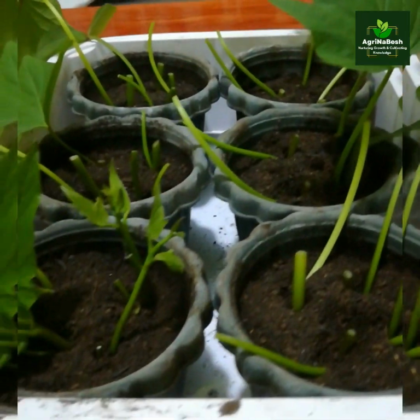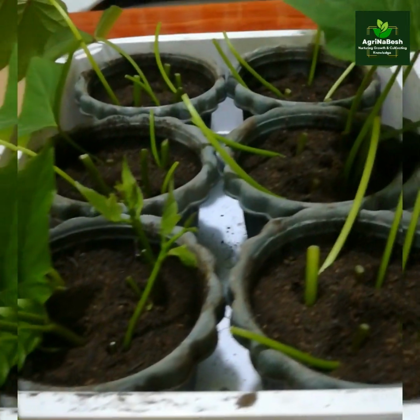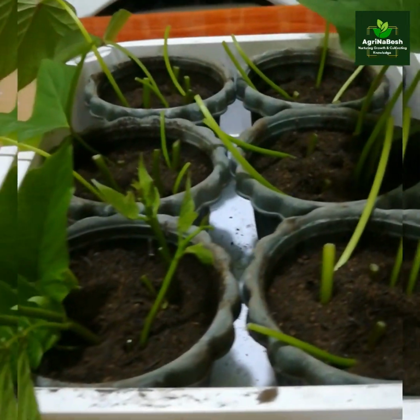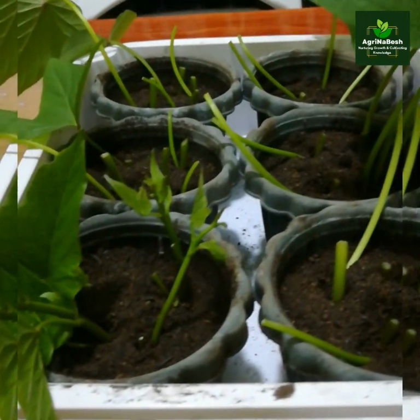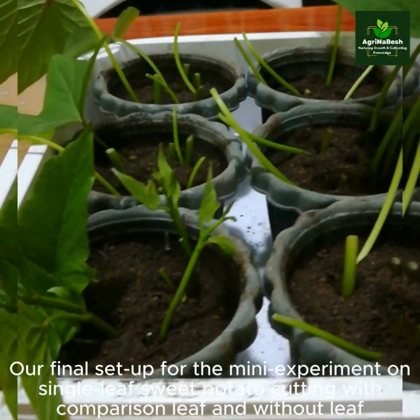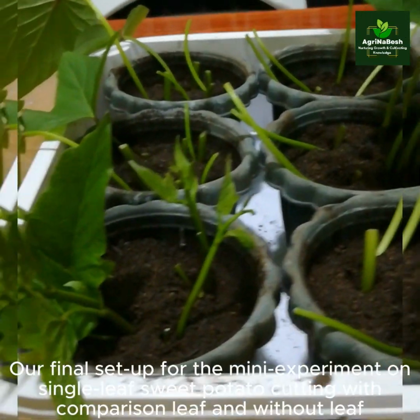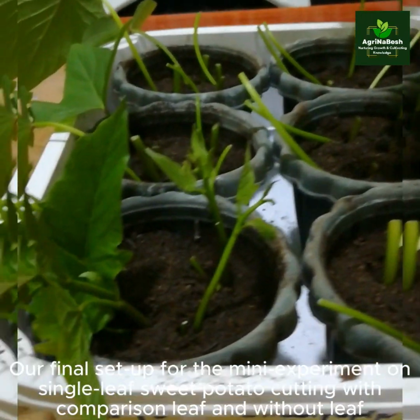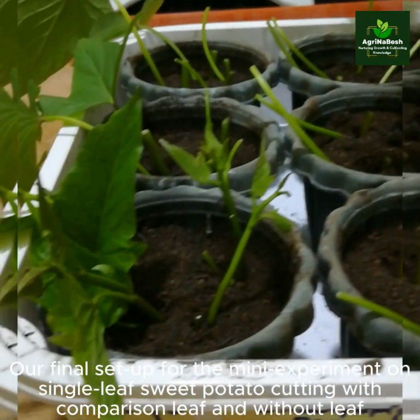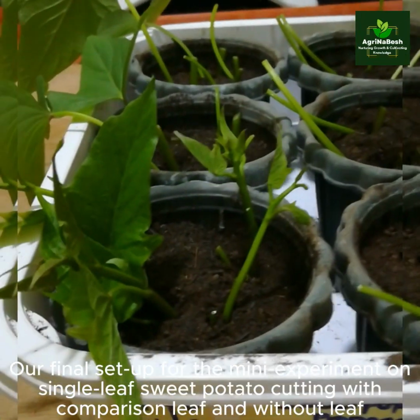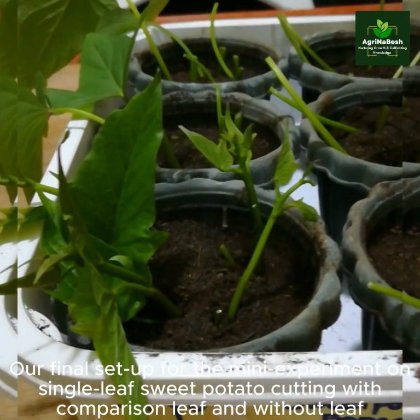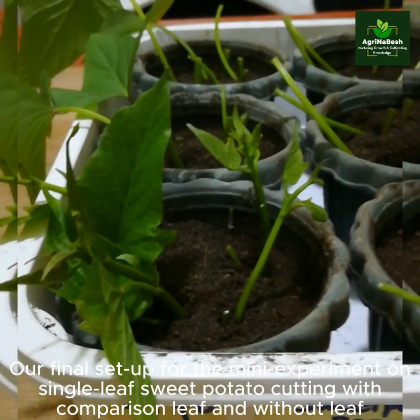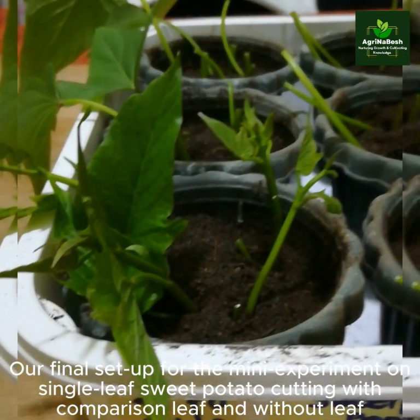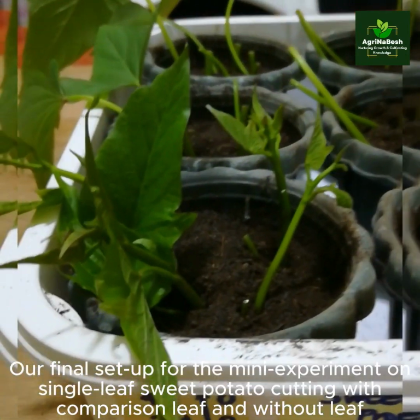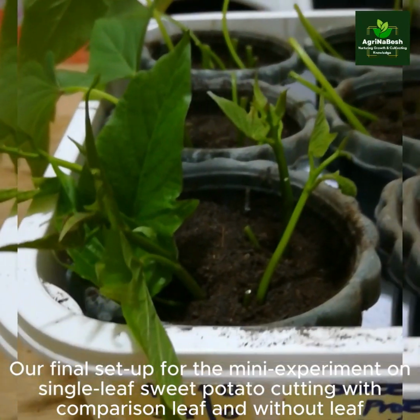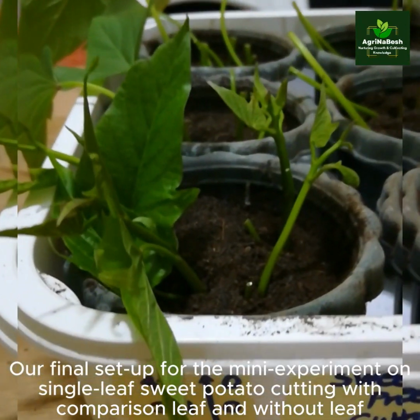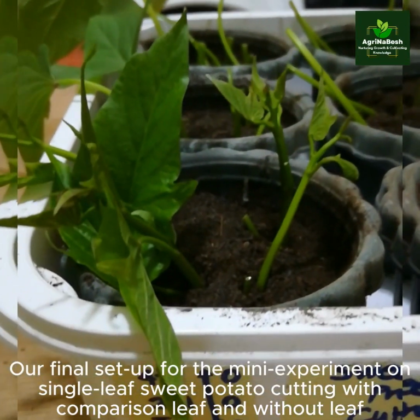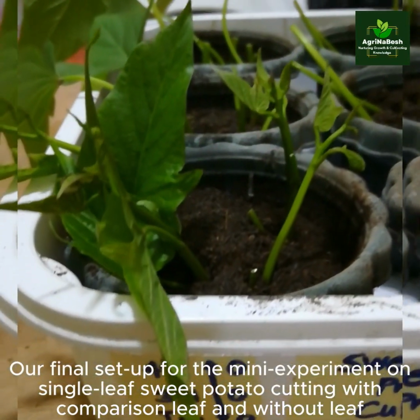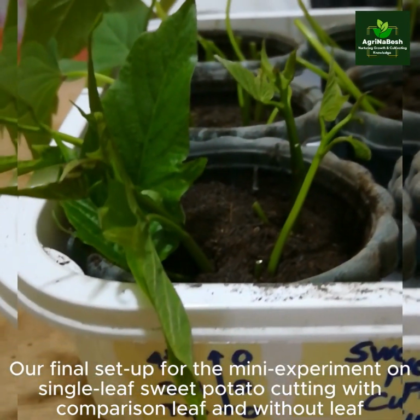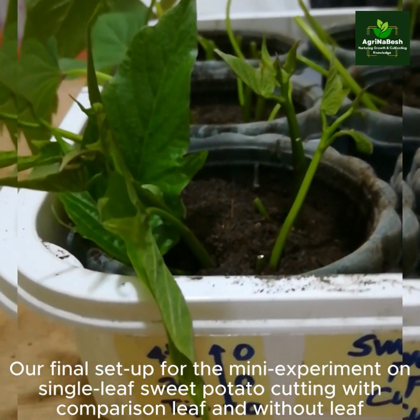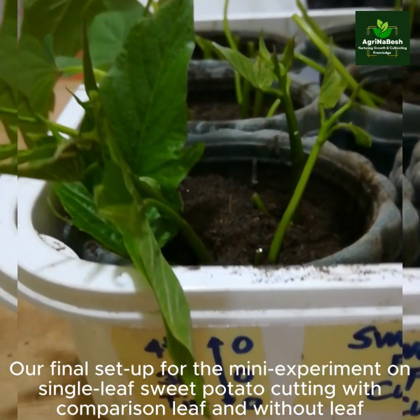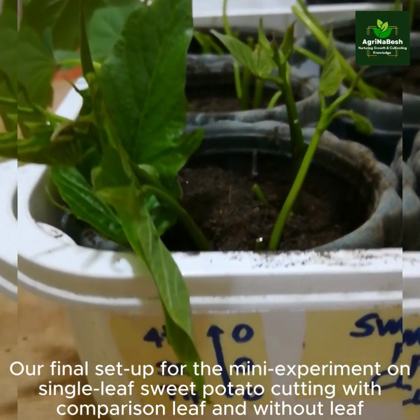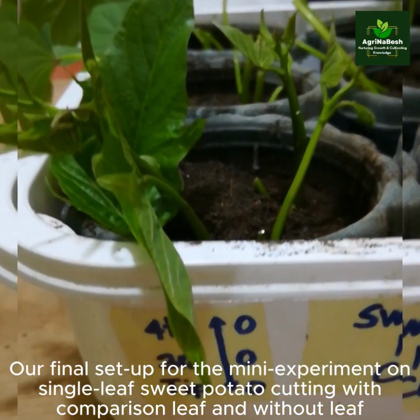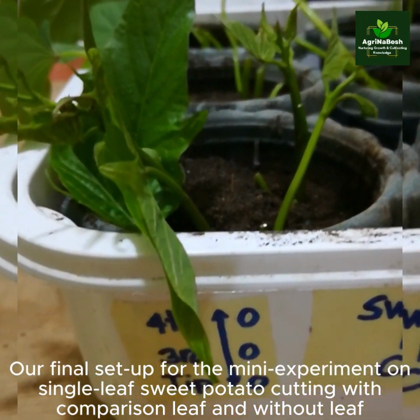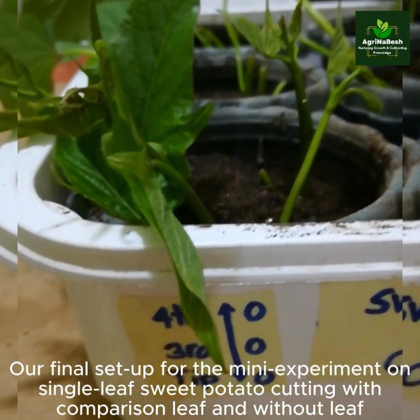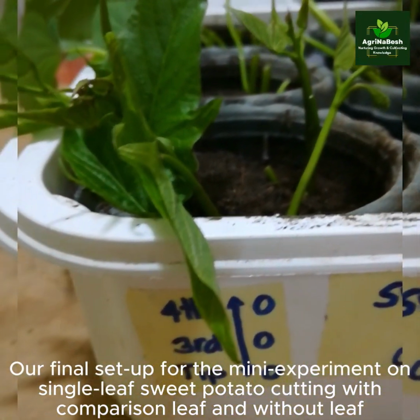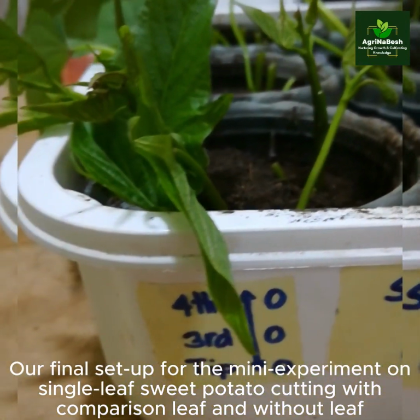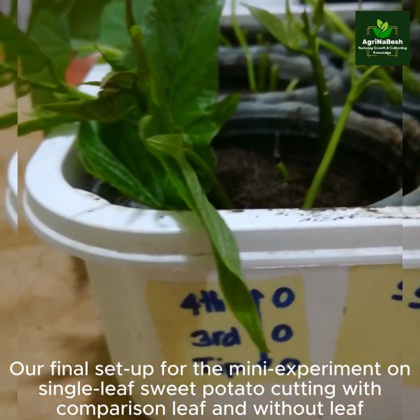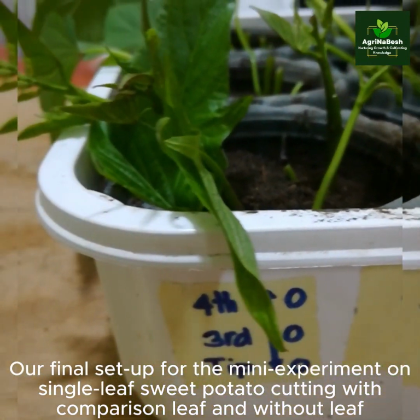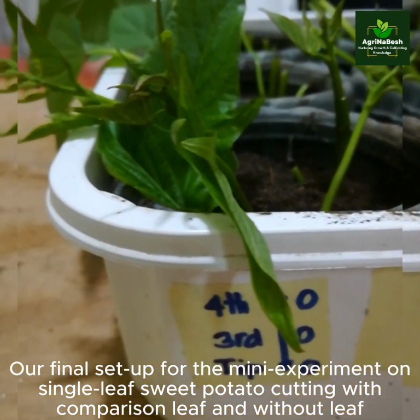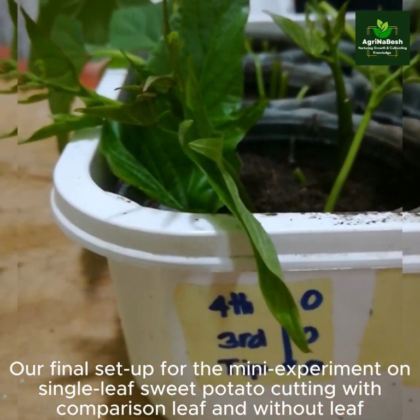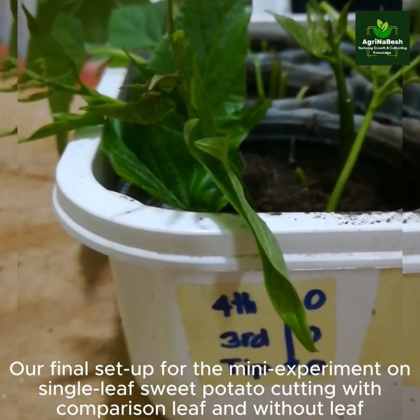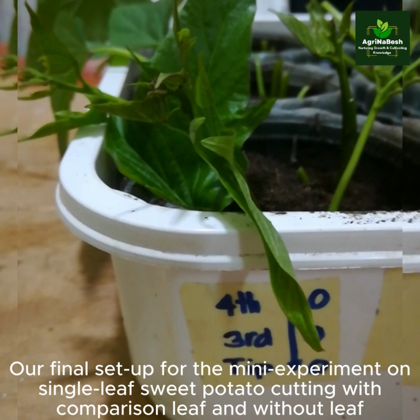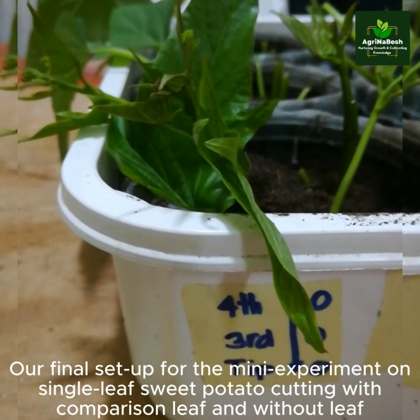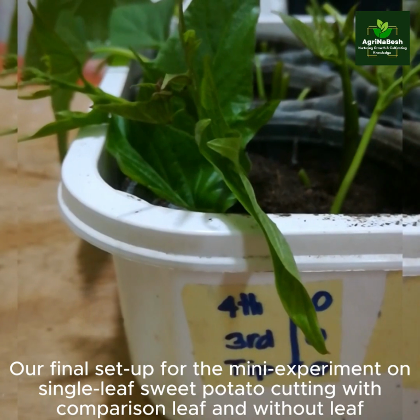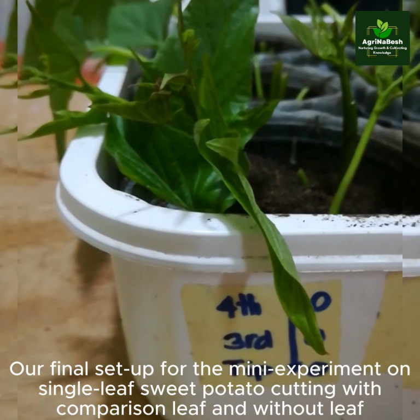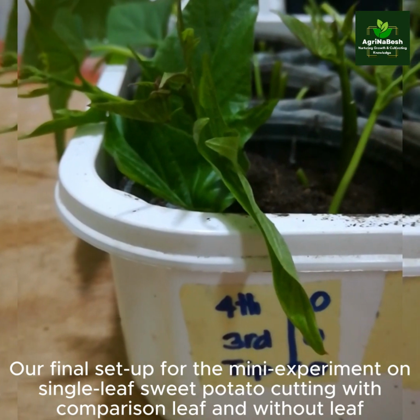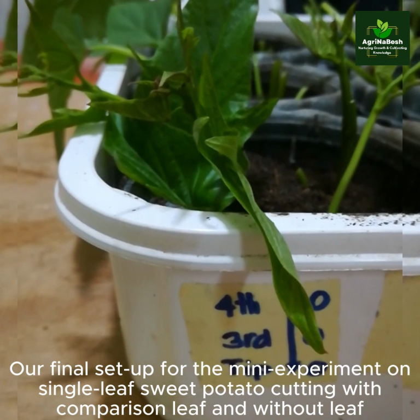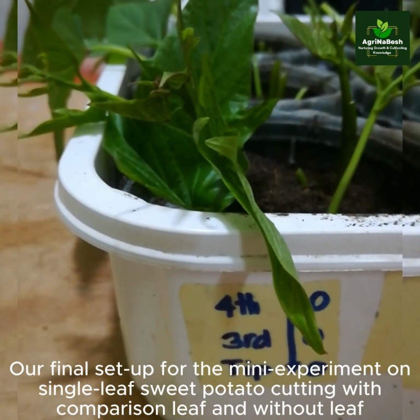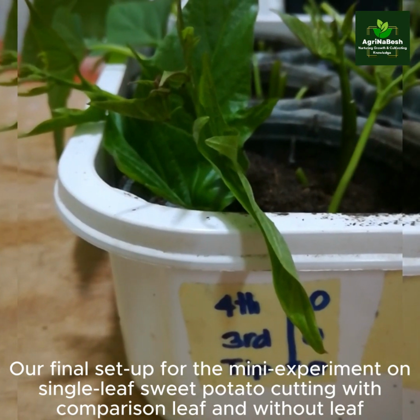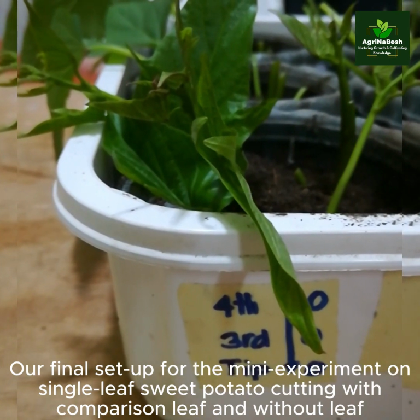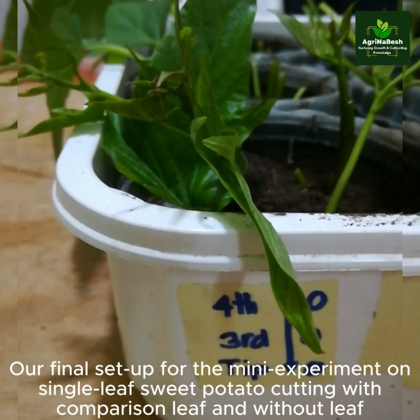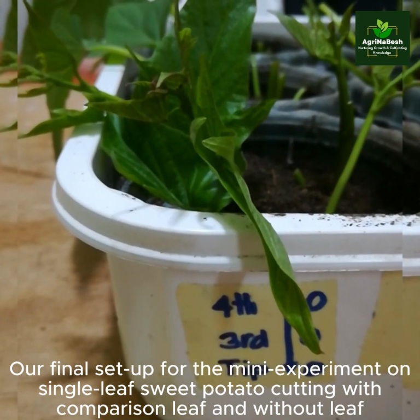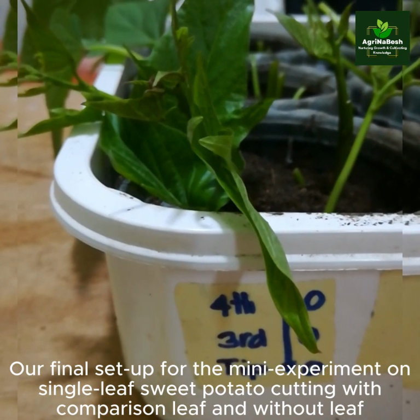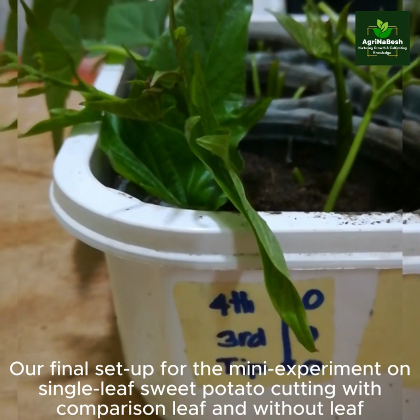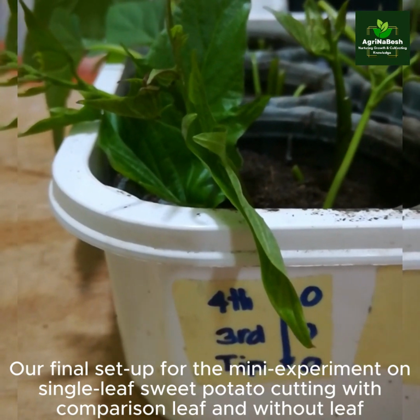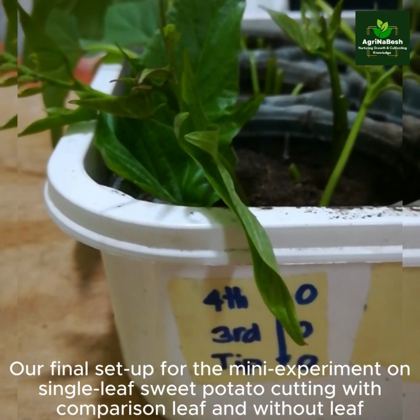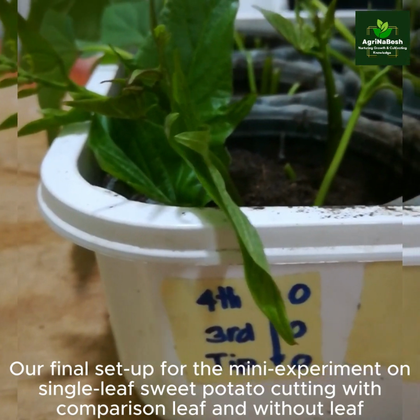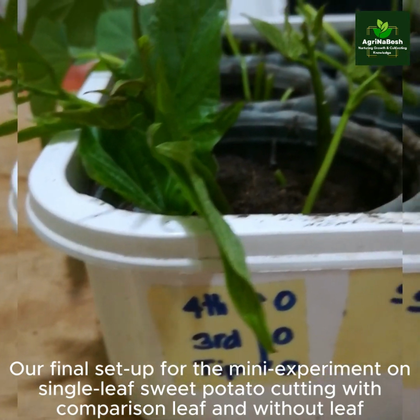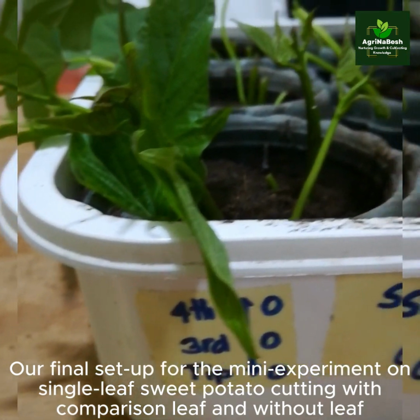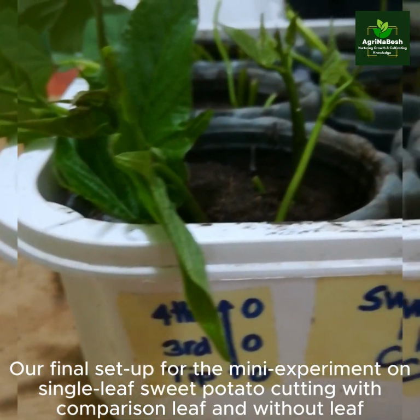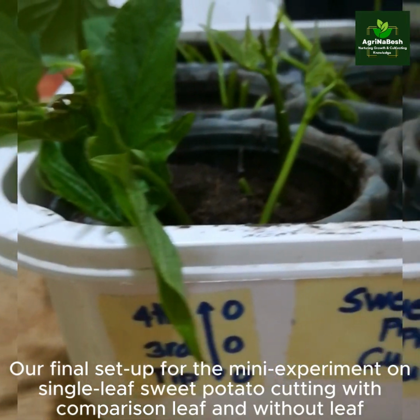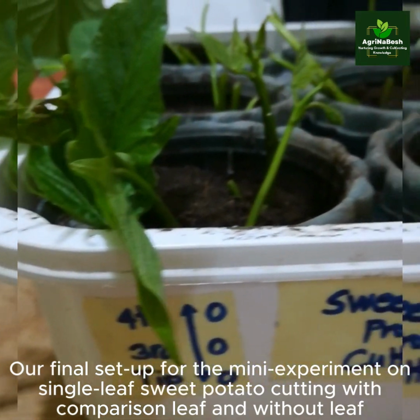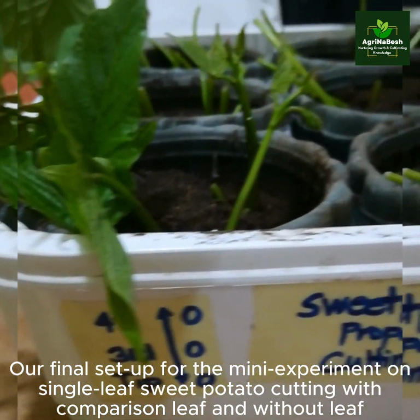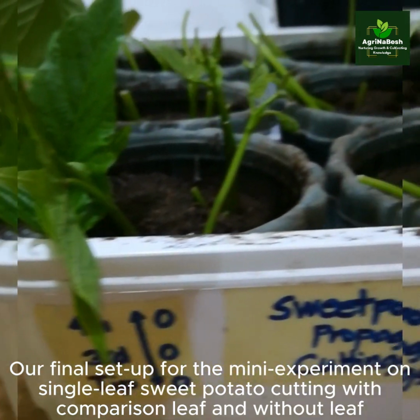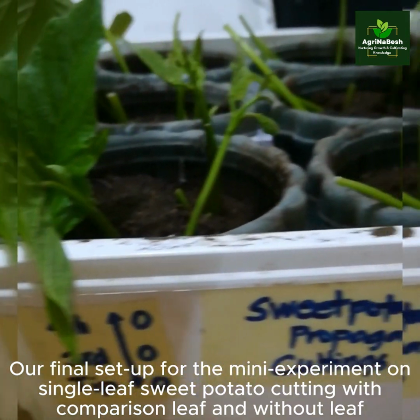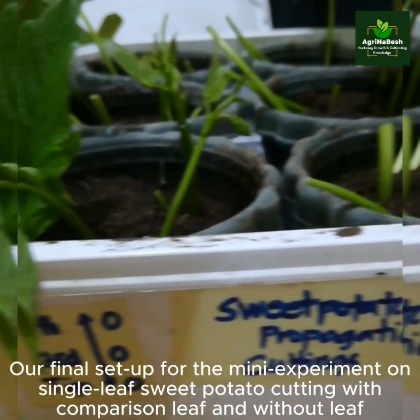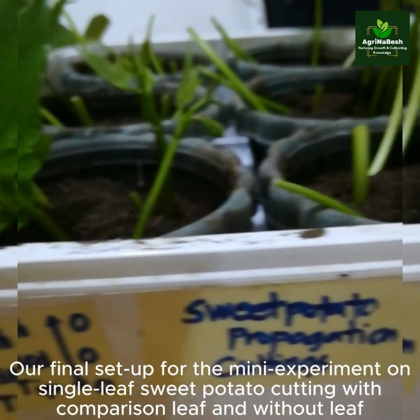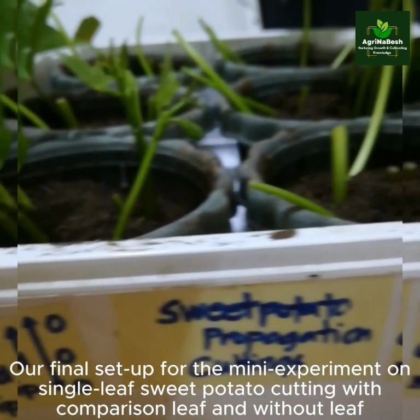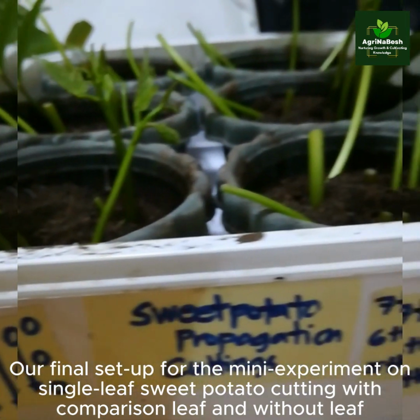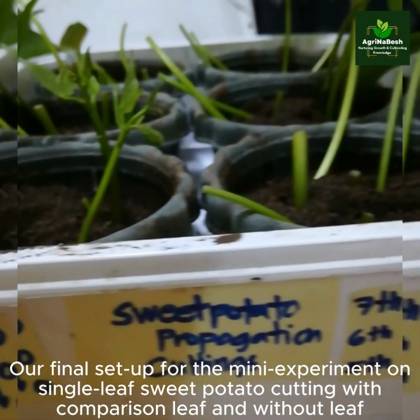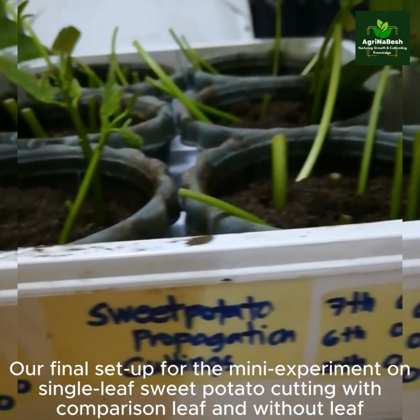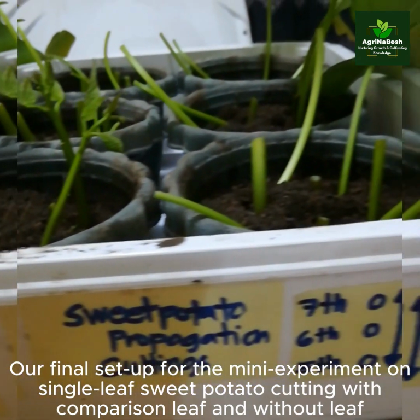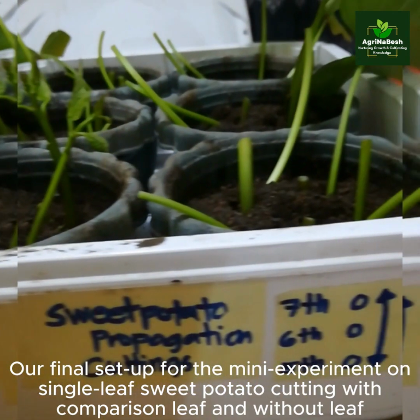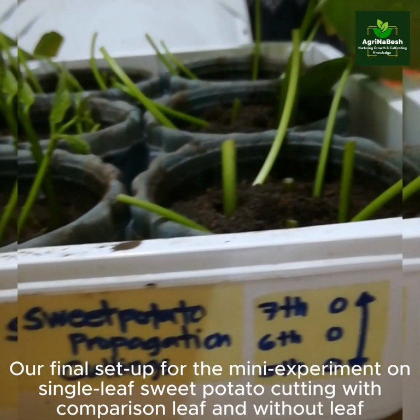Our final setup for the mini-experiment: a single leaf sweet potato cutting with comparison — leaf and without leaf.